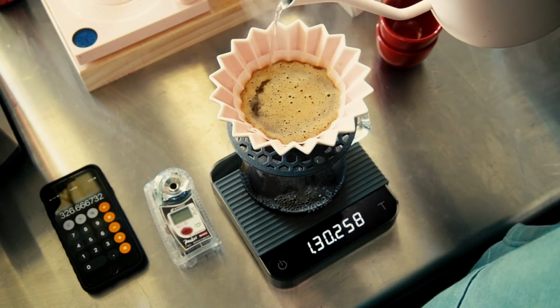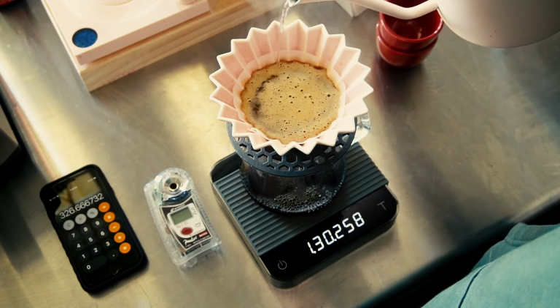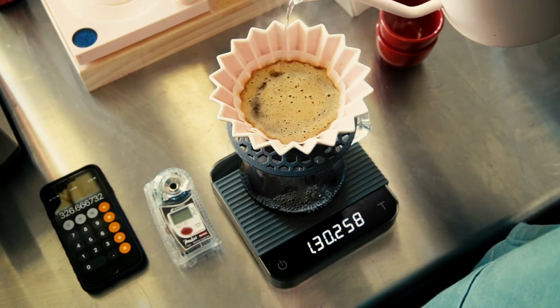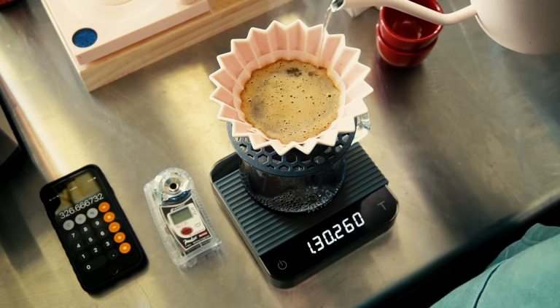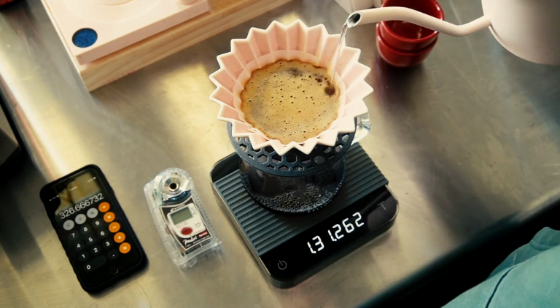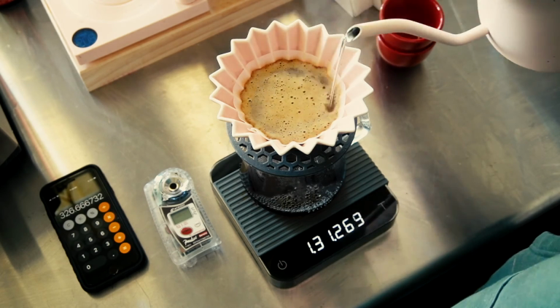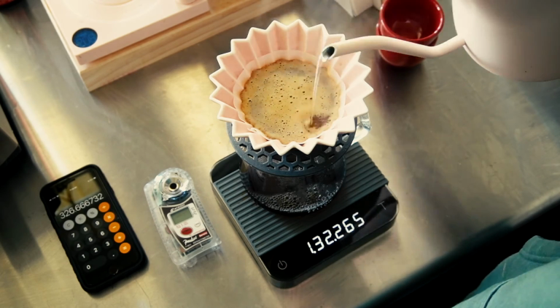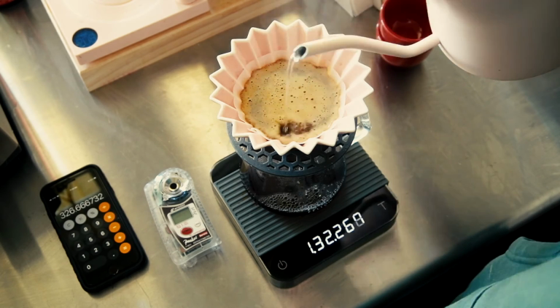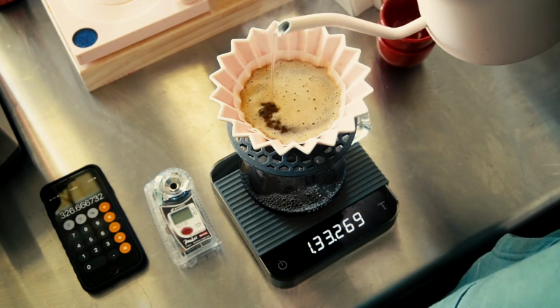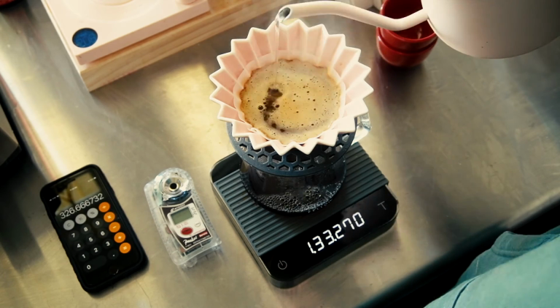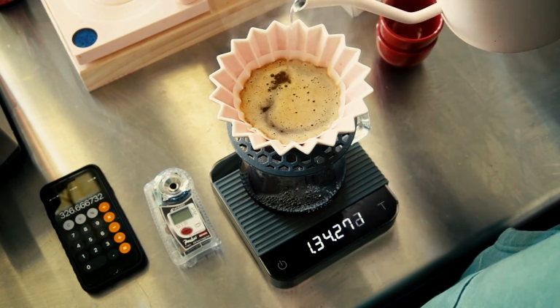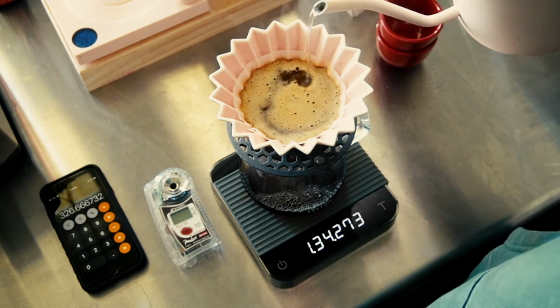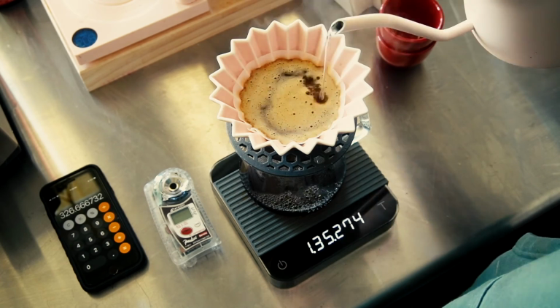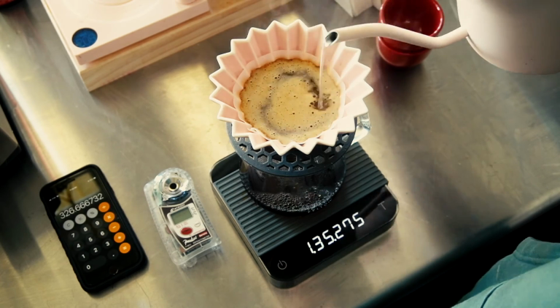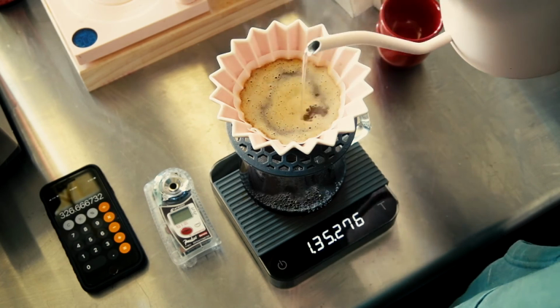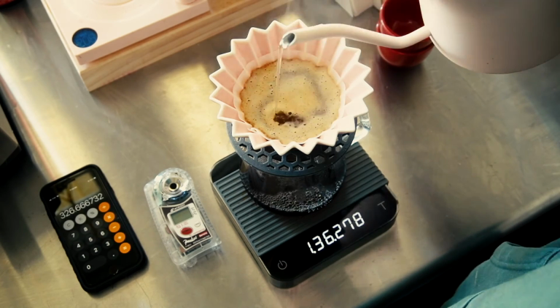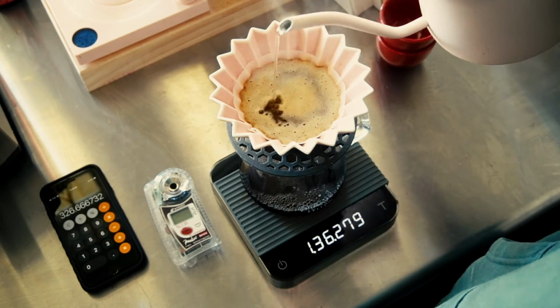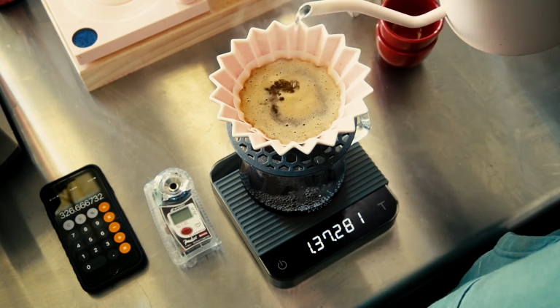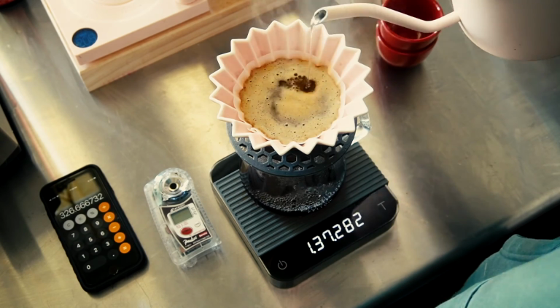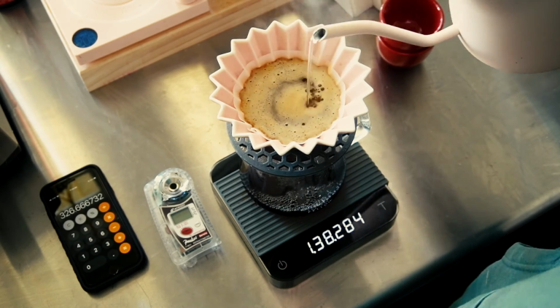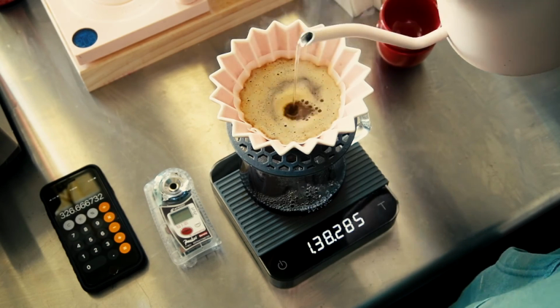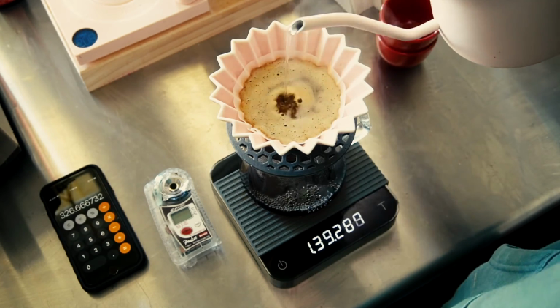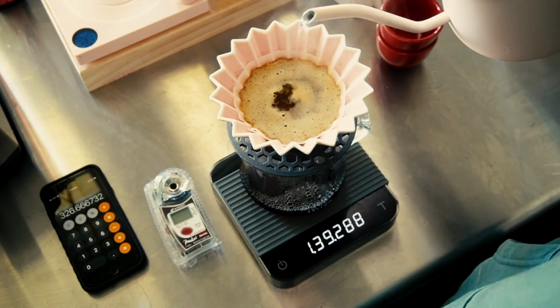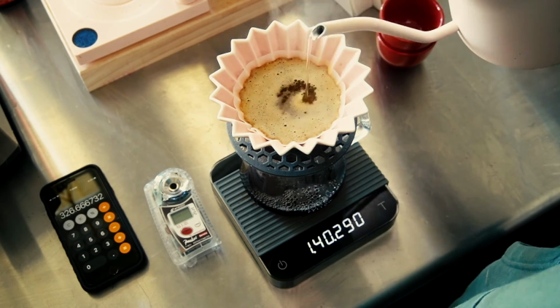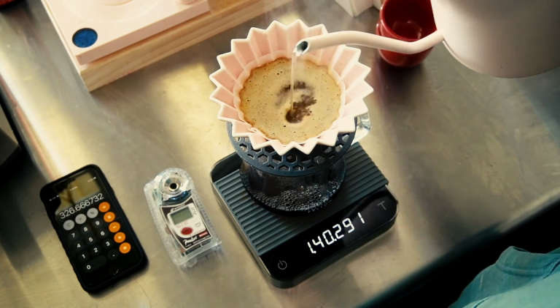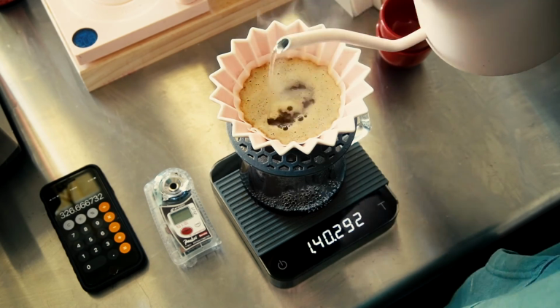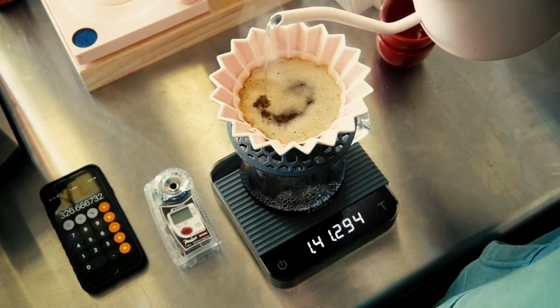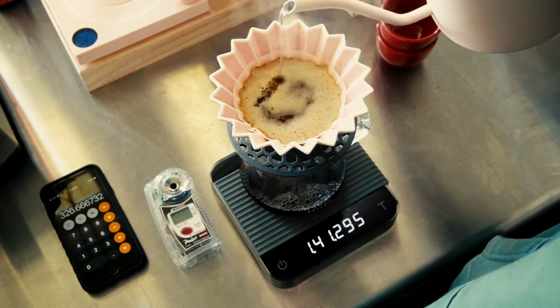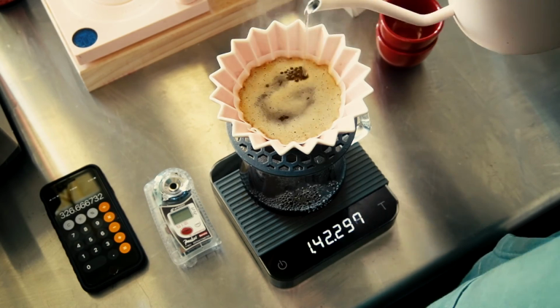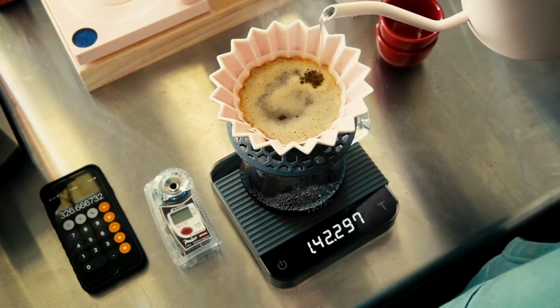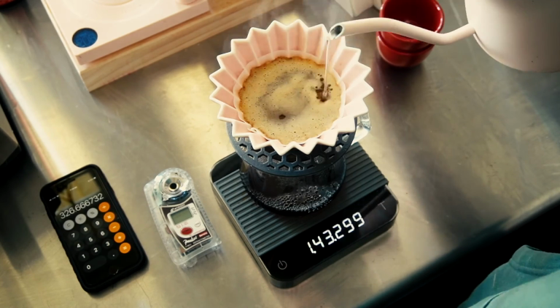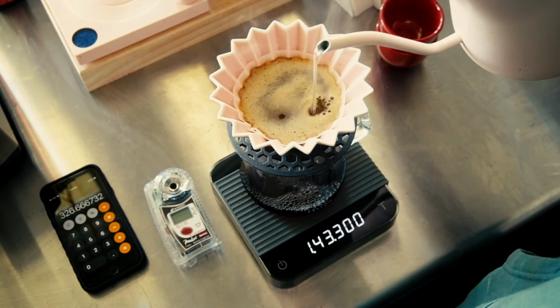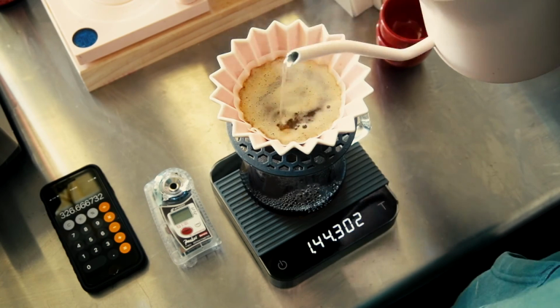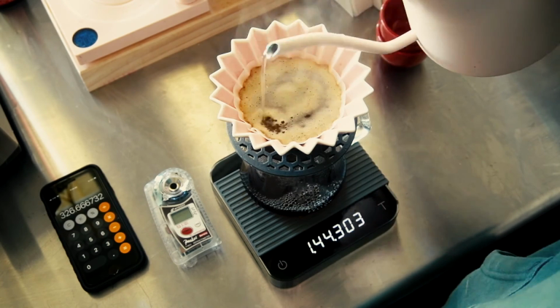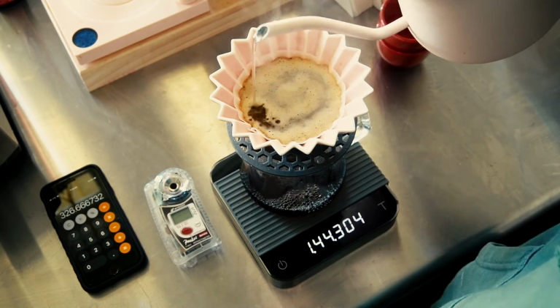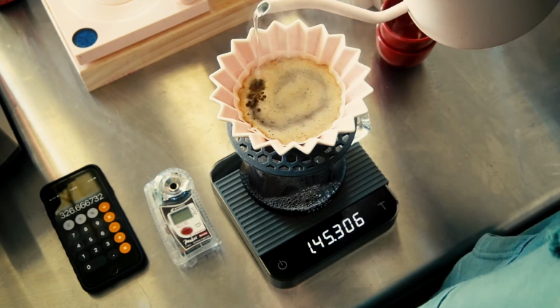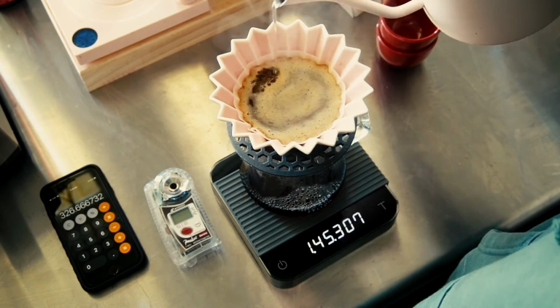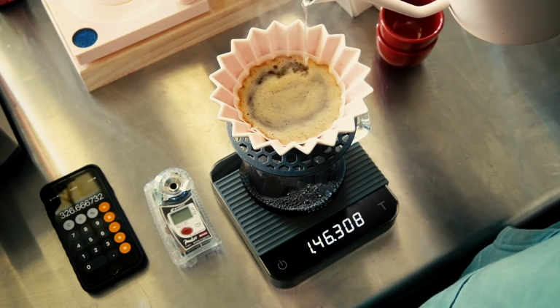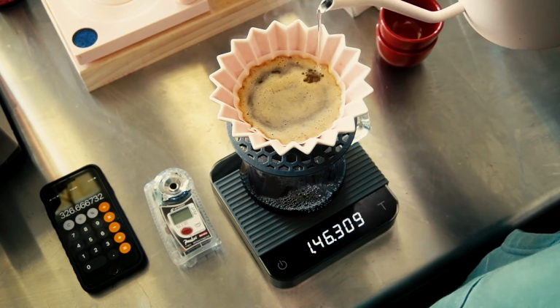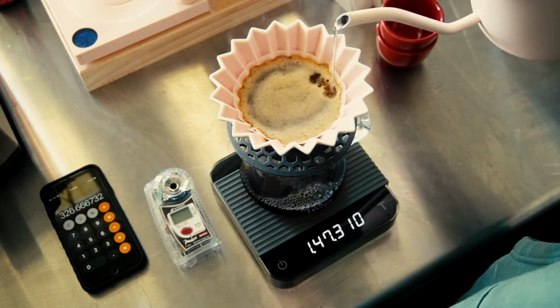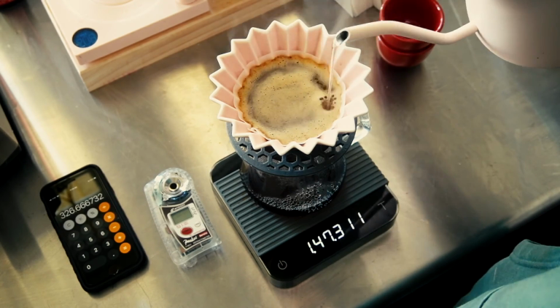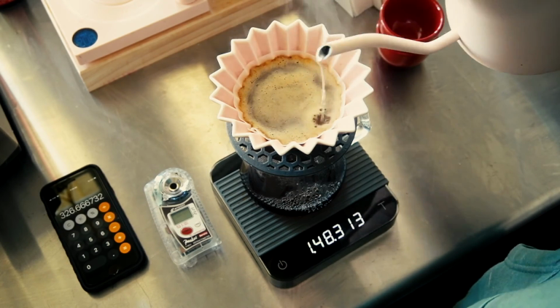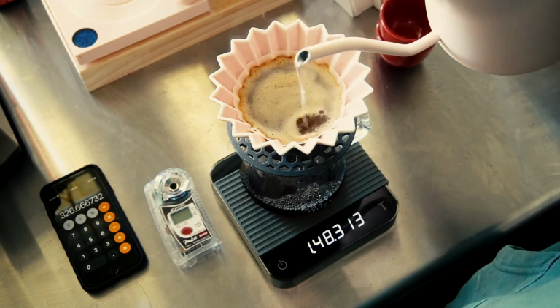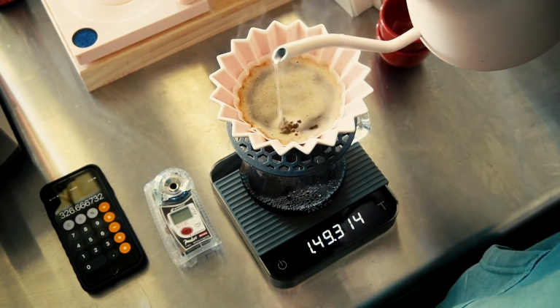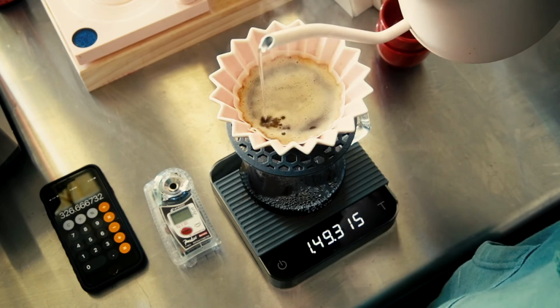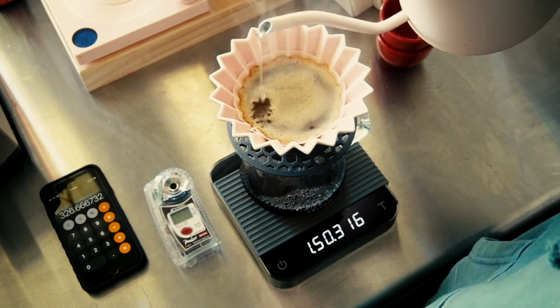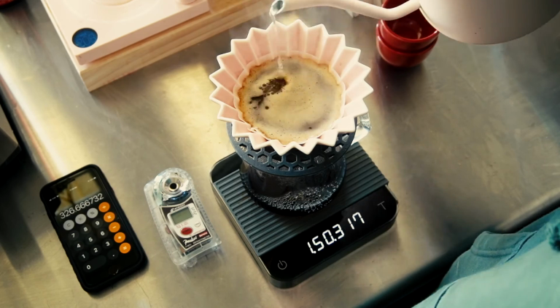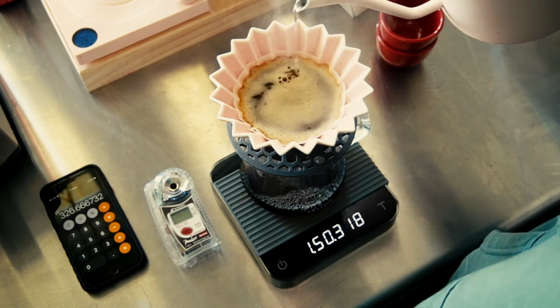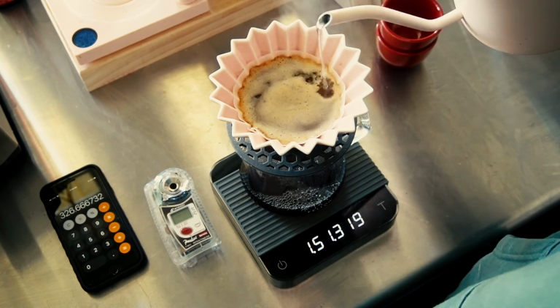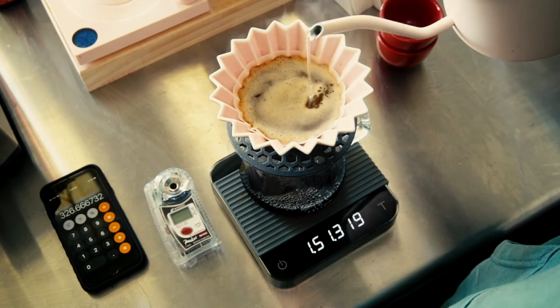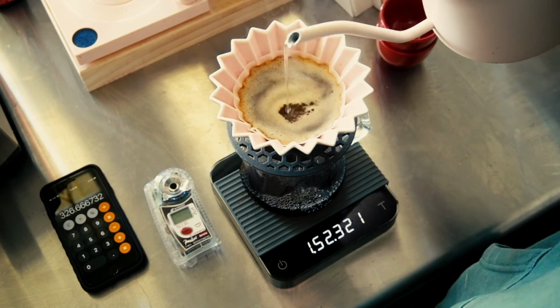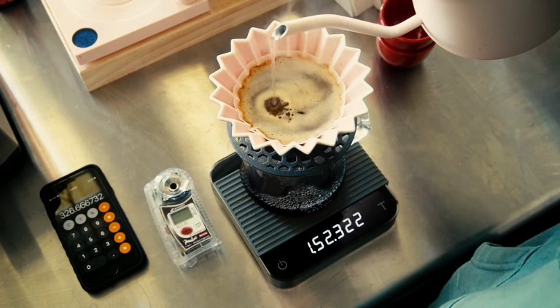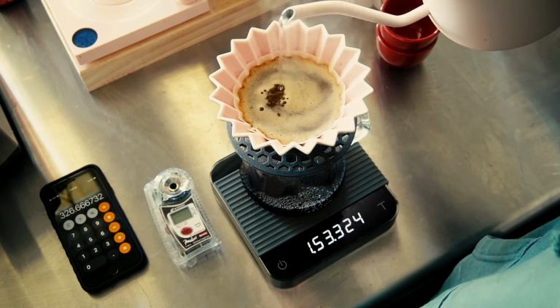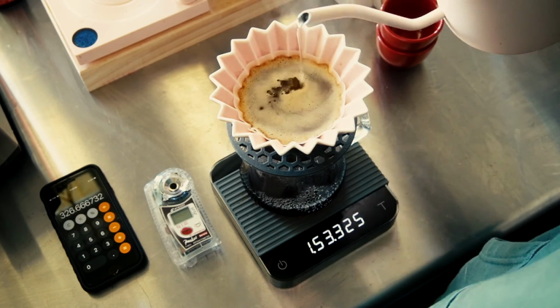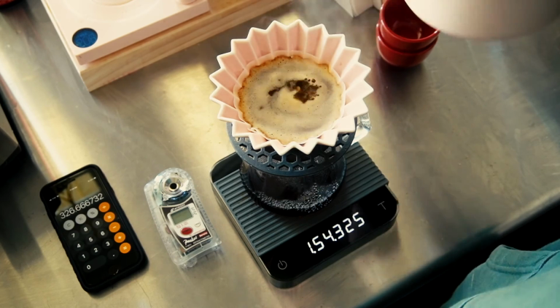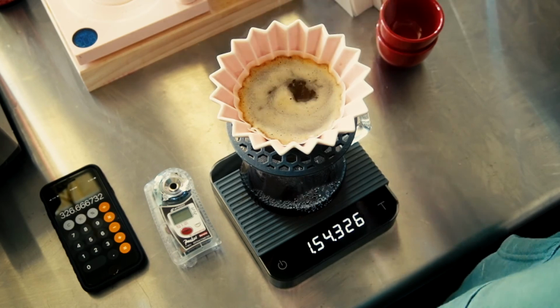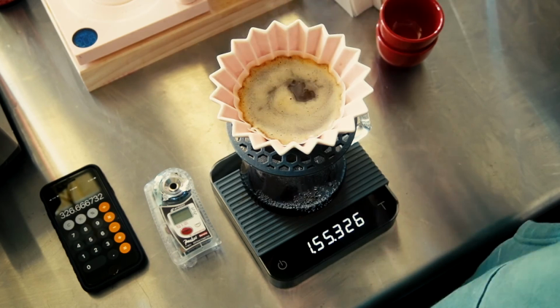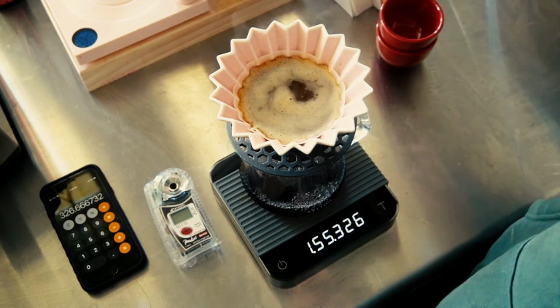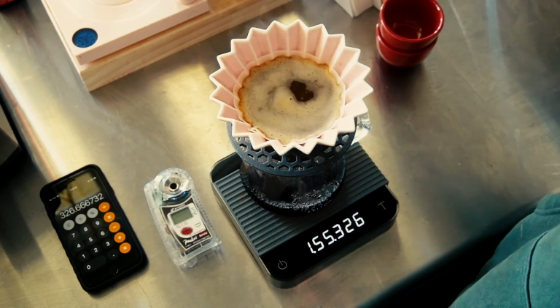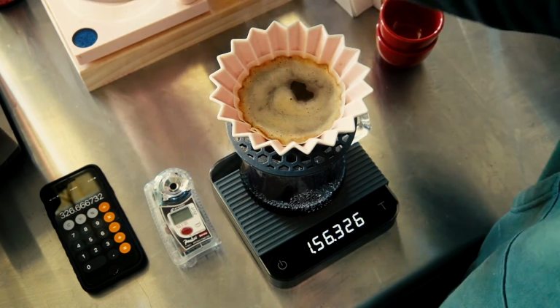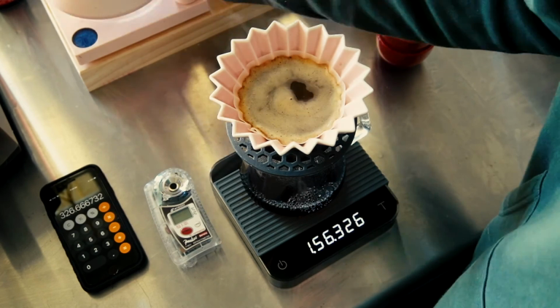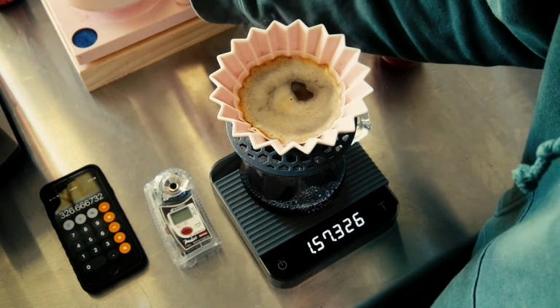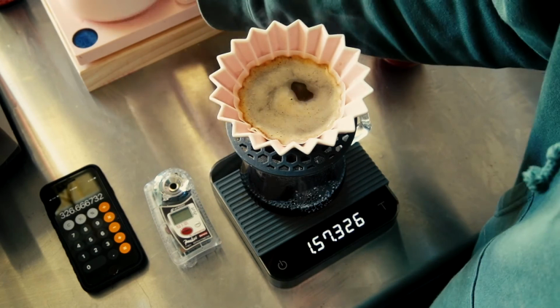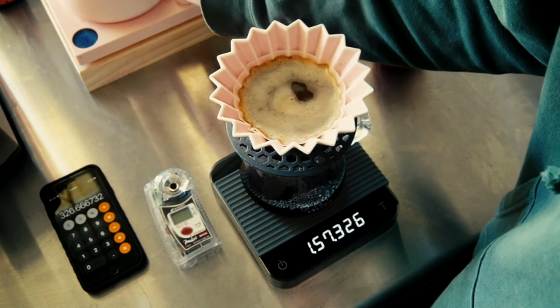This video is already a little long and repetitive, so we're just going to fast forward to the end of the pour.